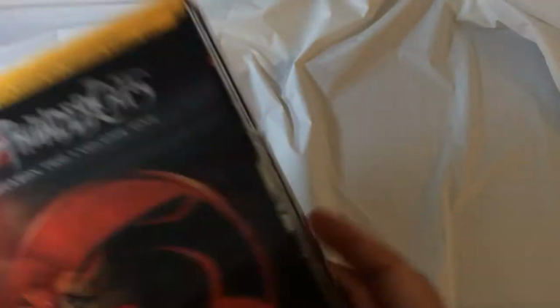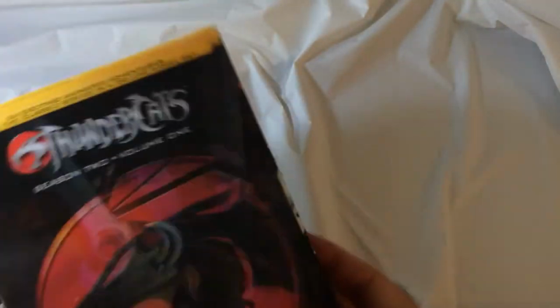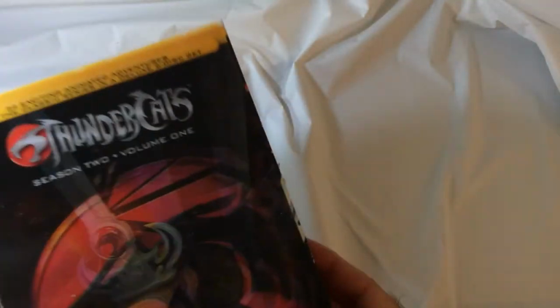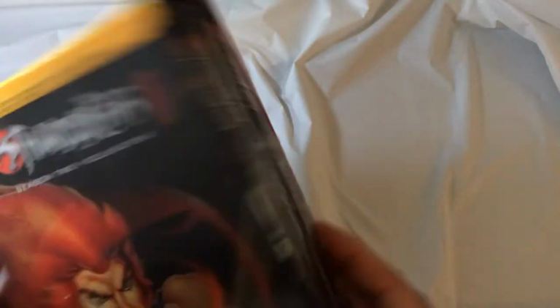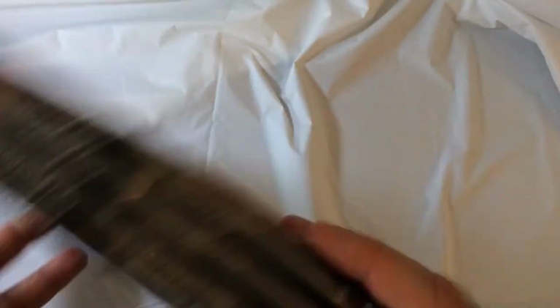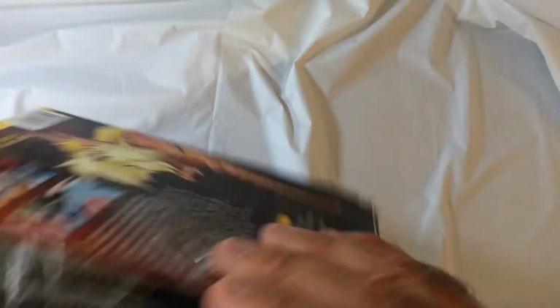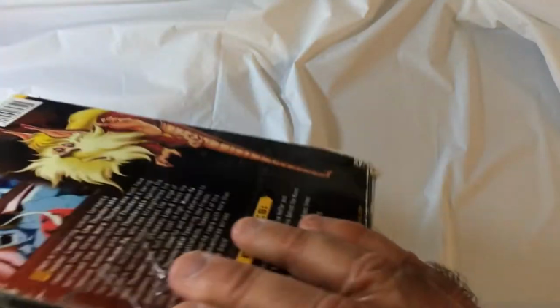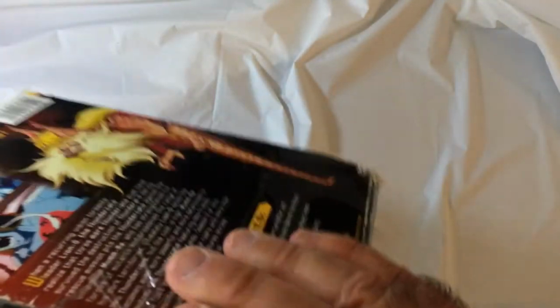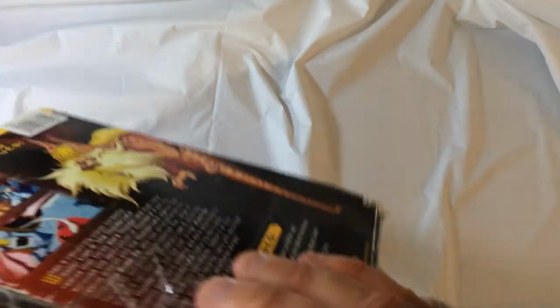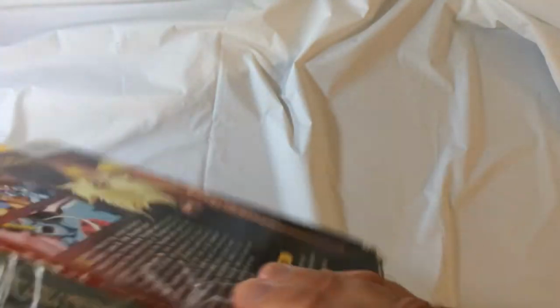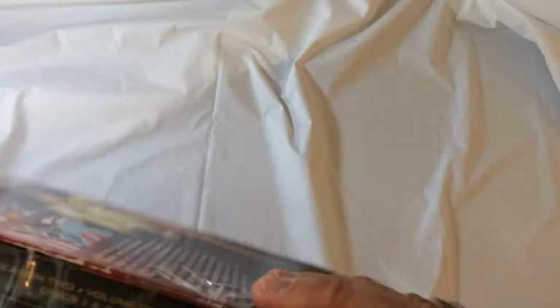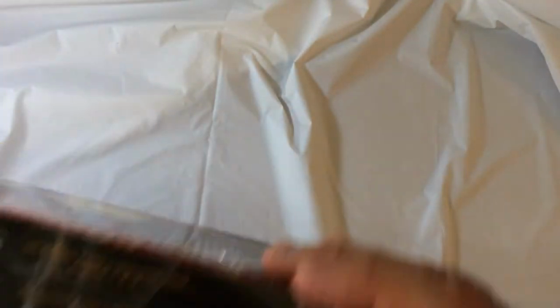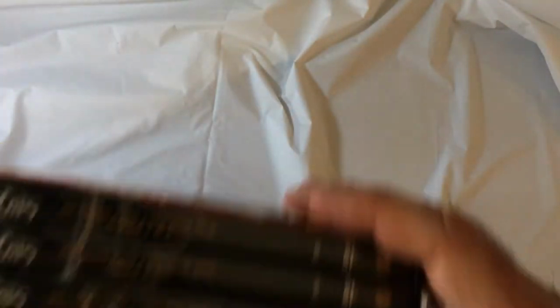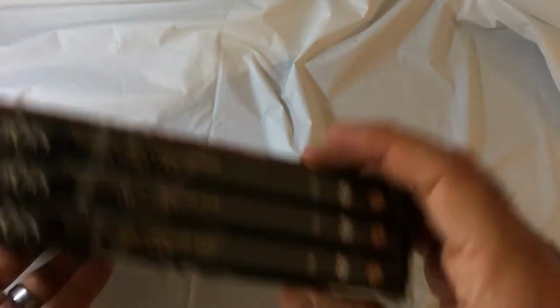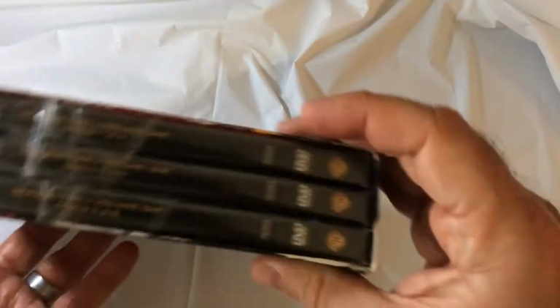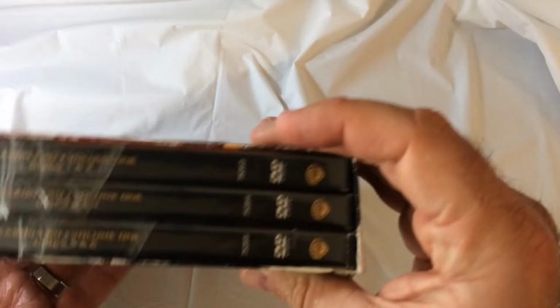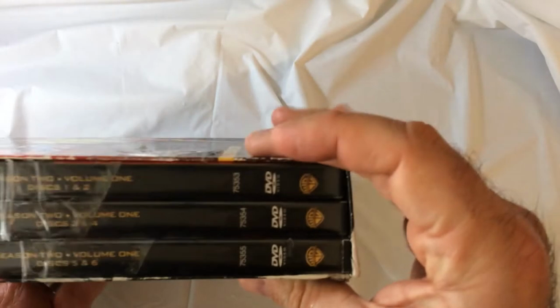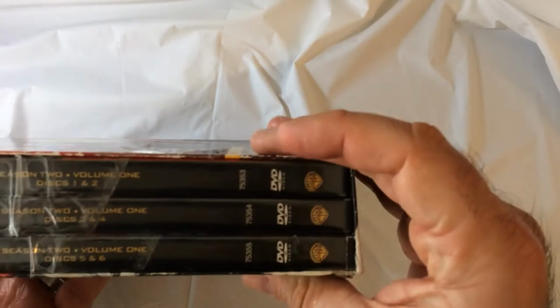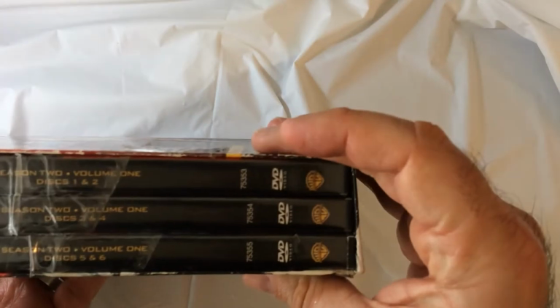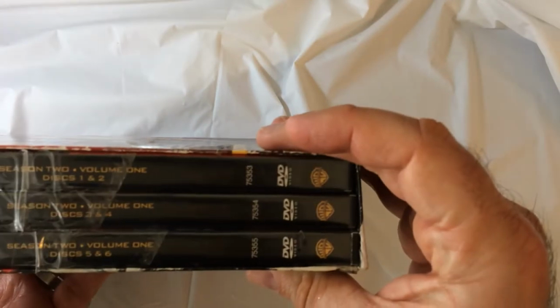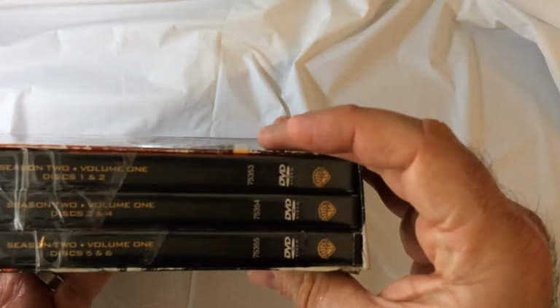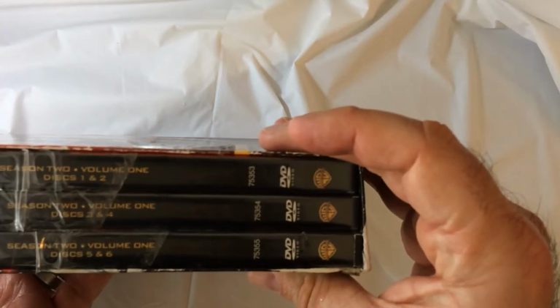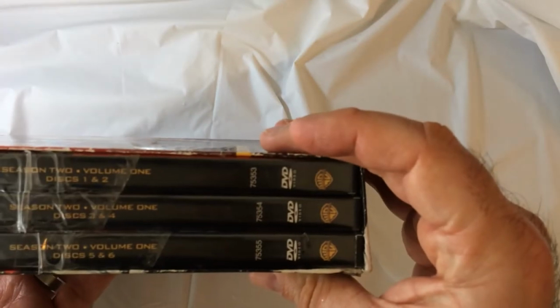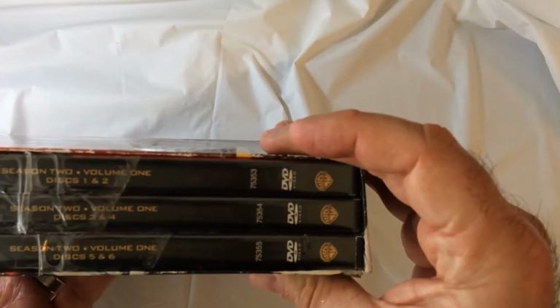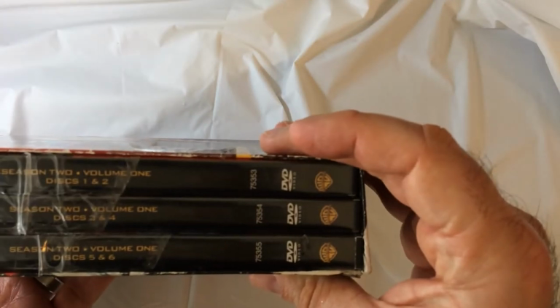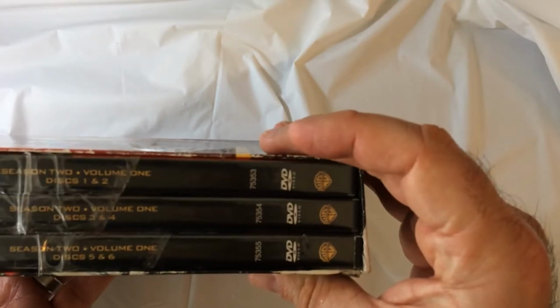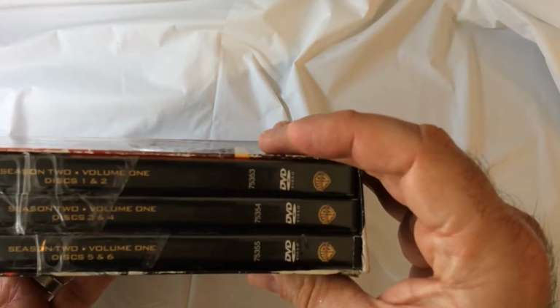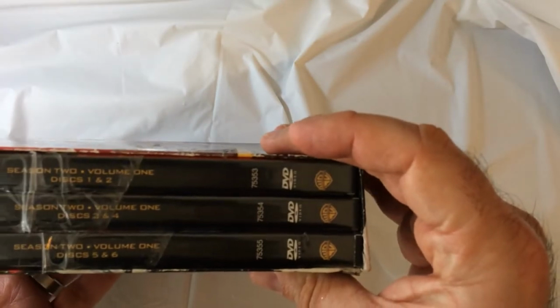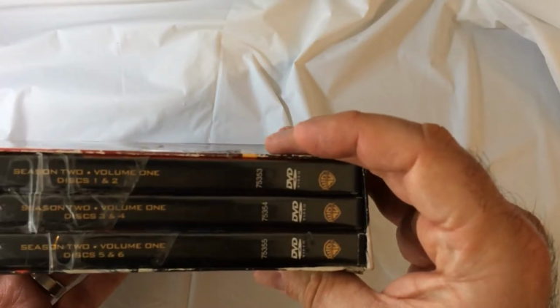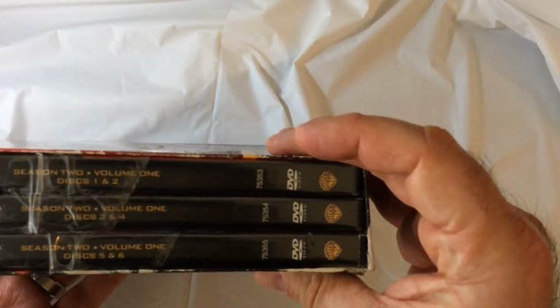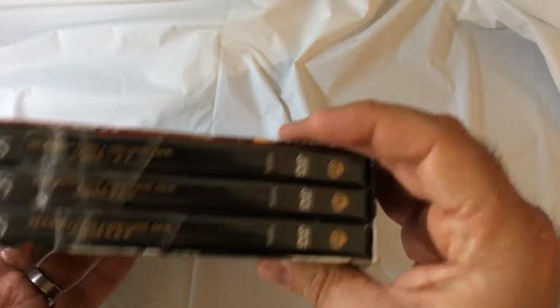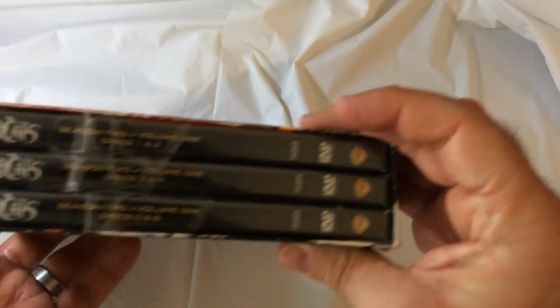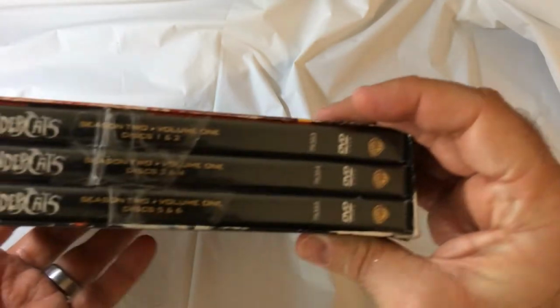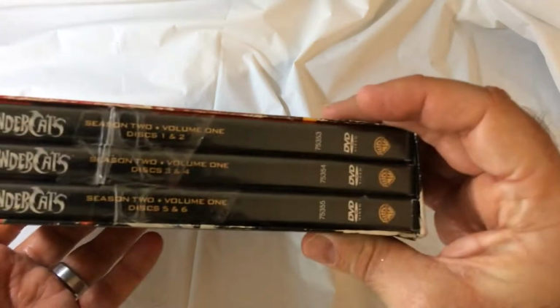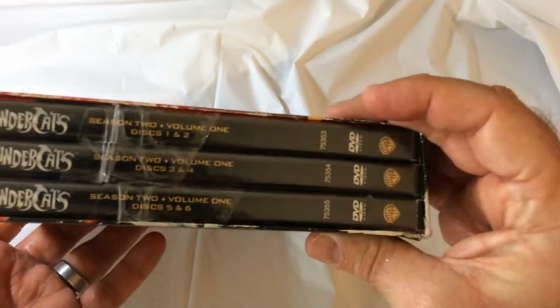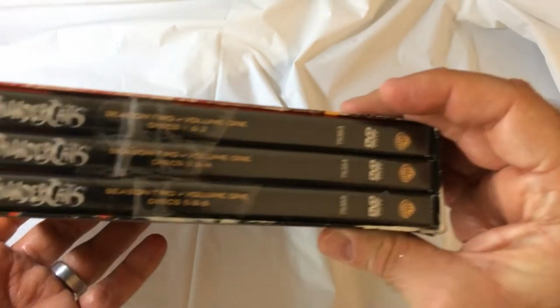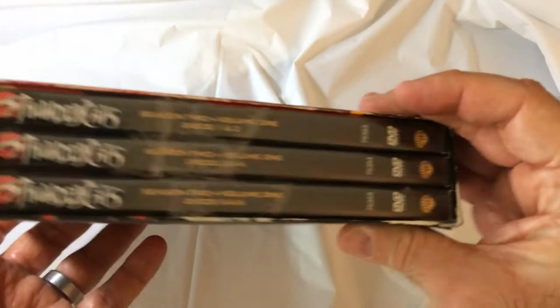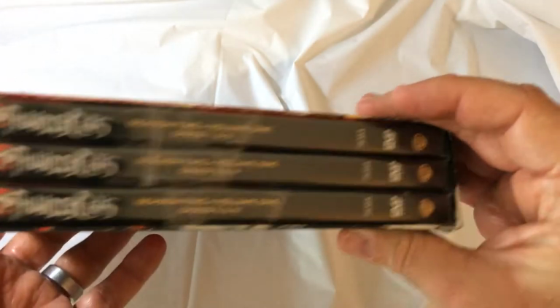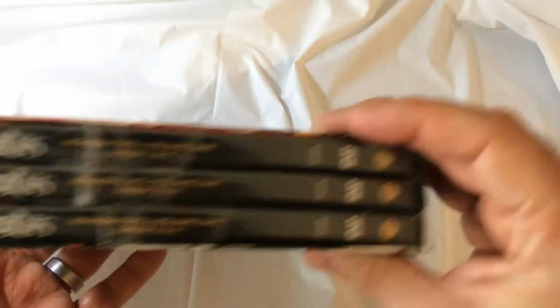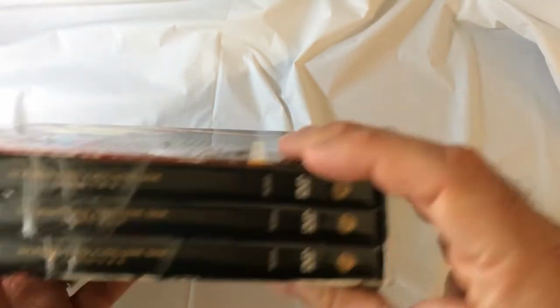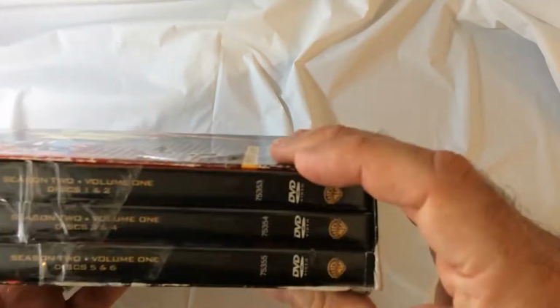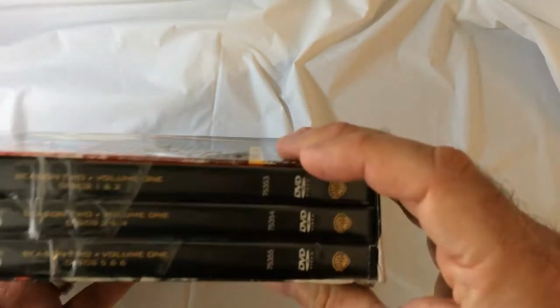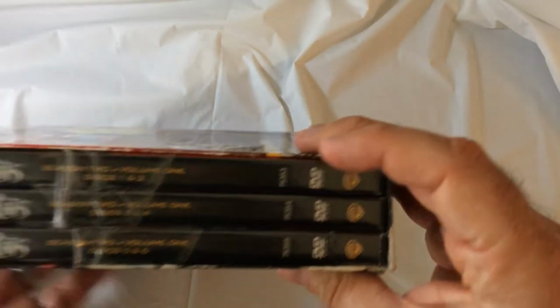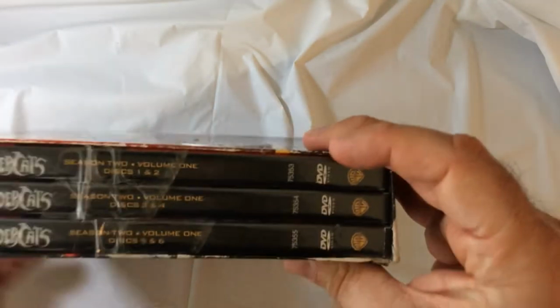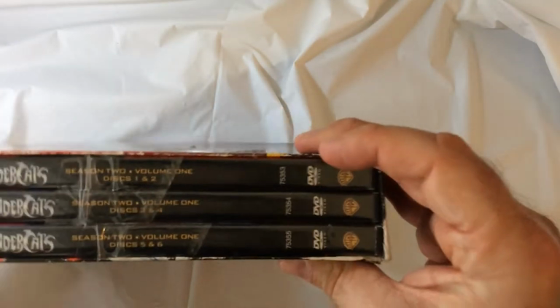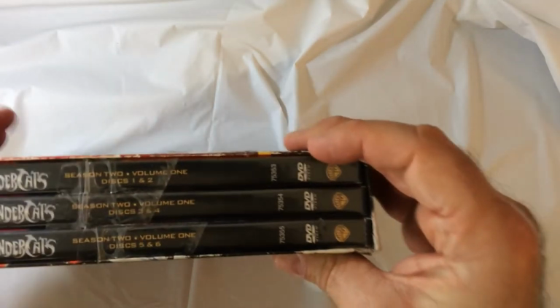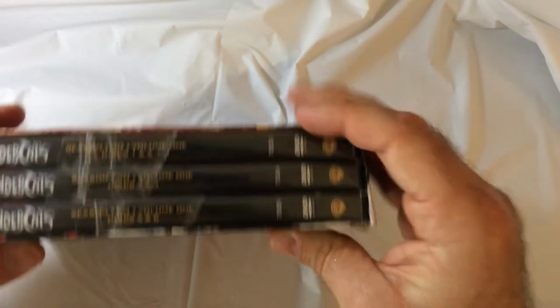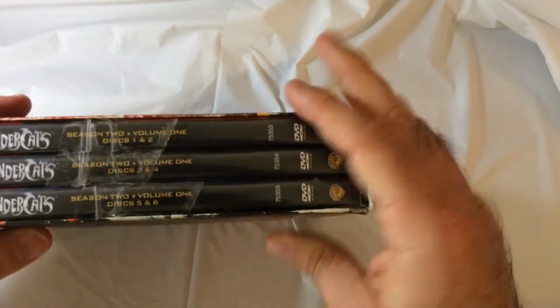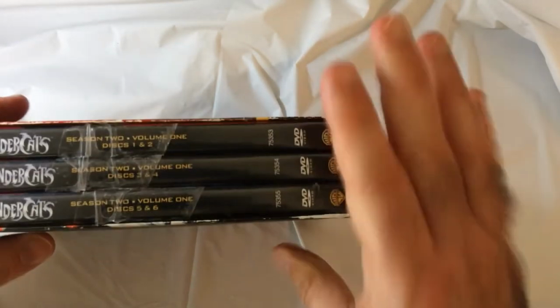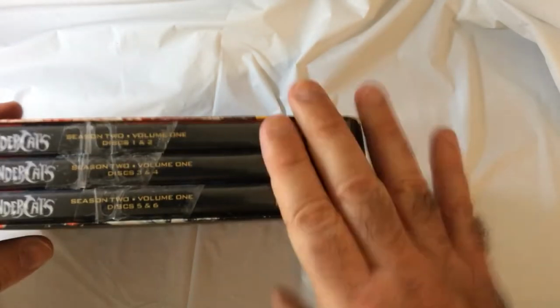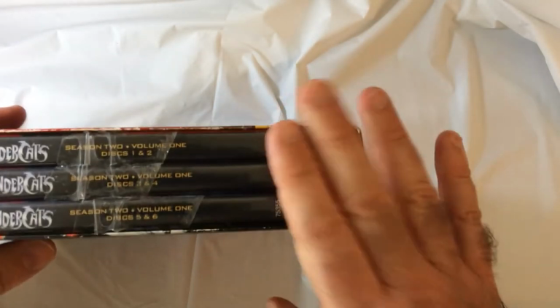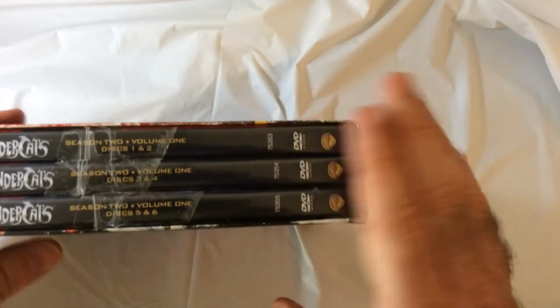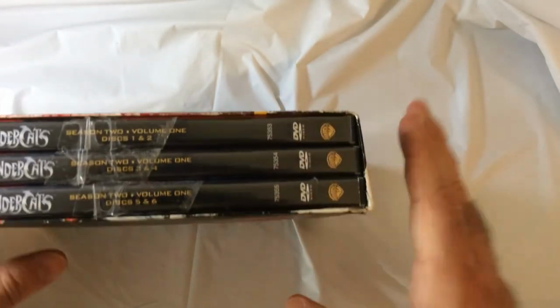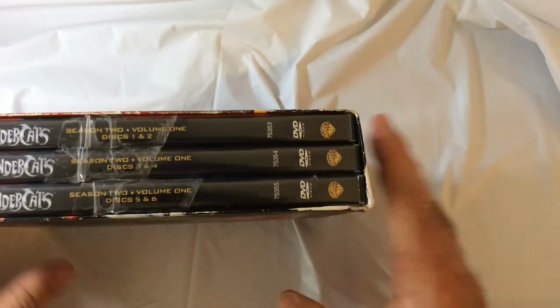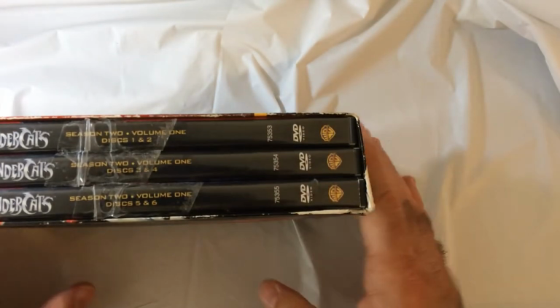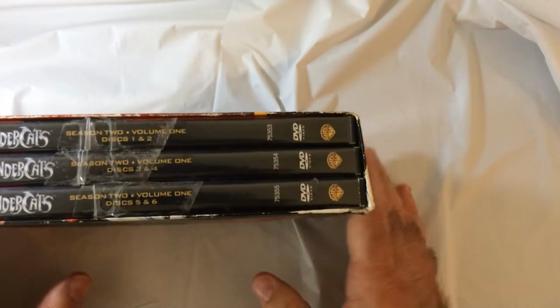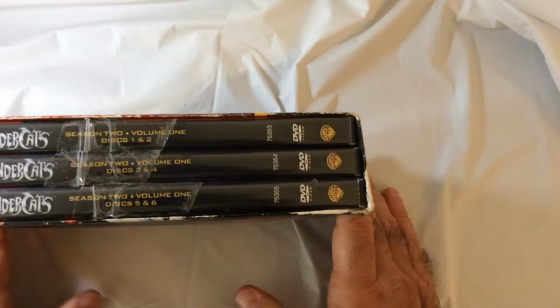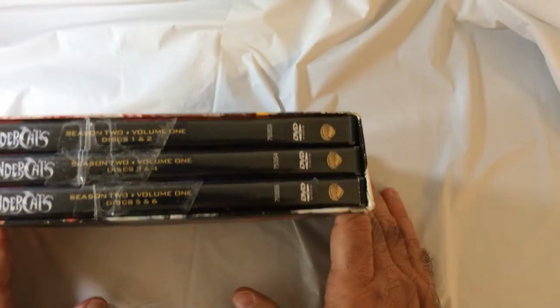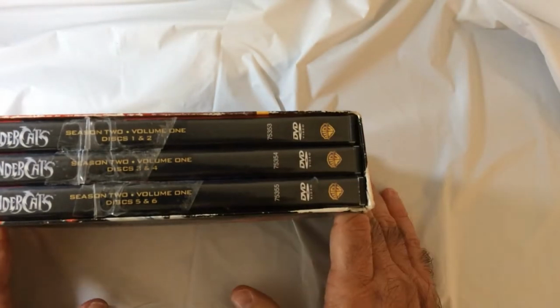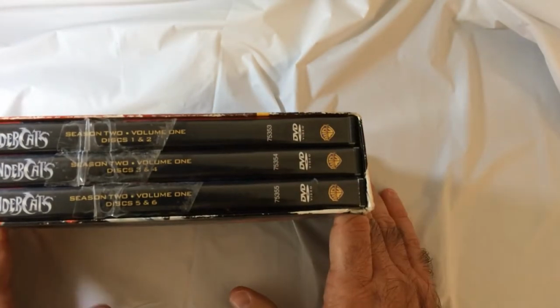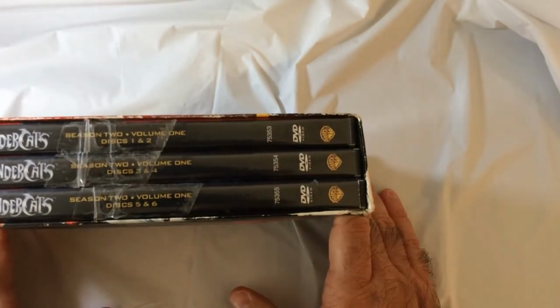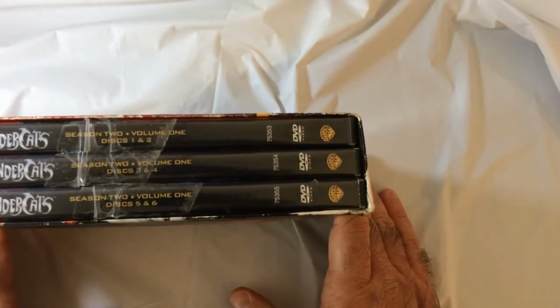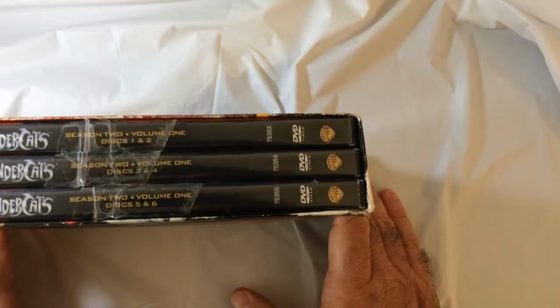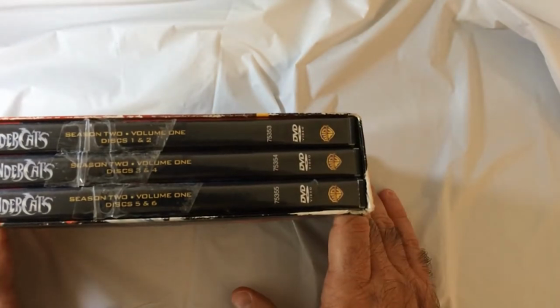I got this for like four bucks, maybe even cheaper. I don't know, might have been half off.